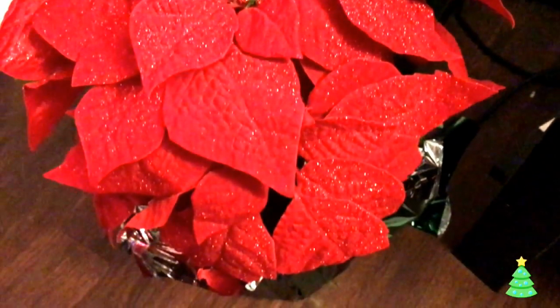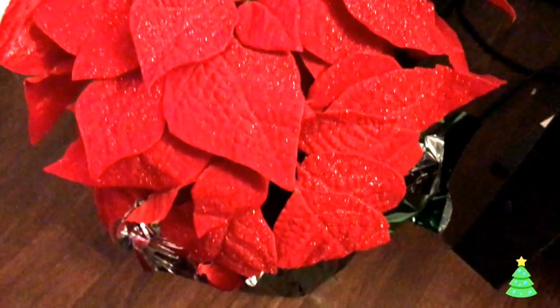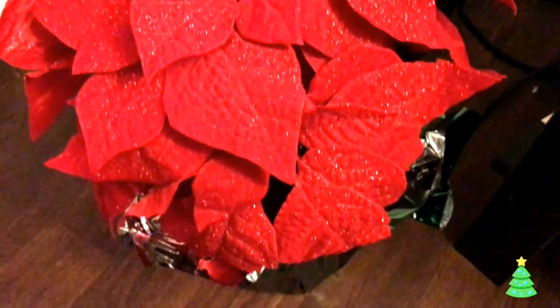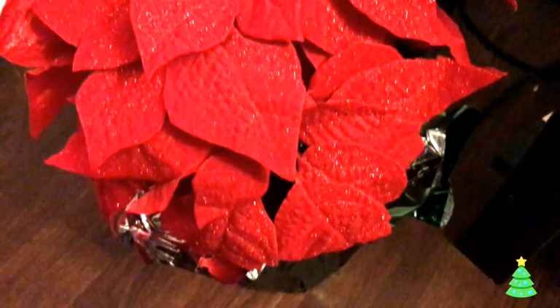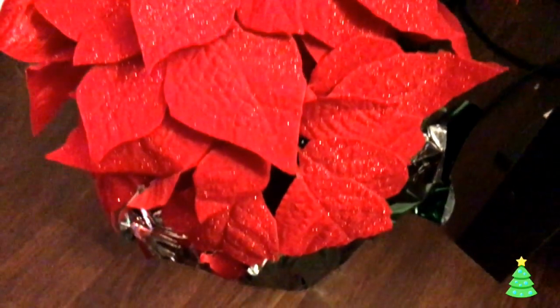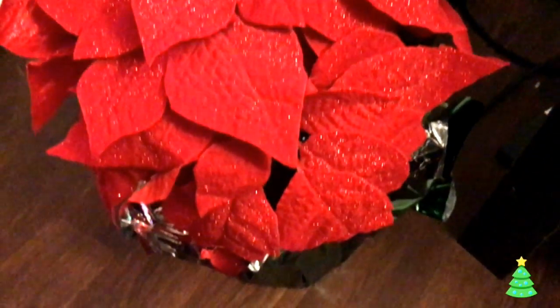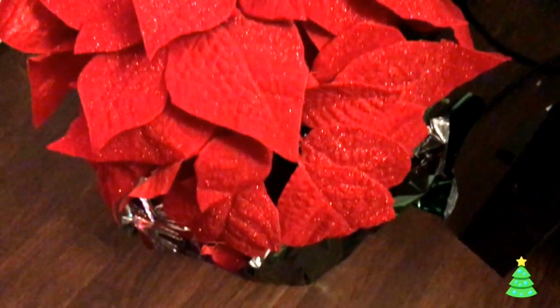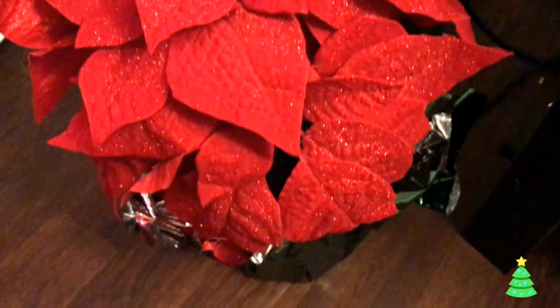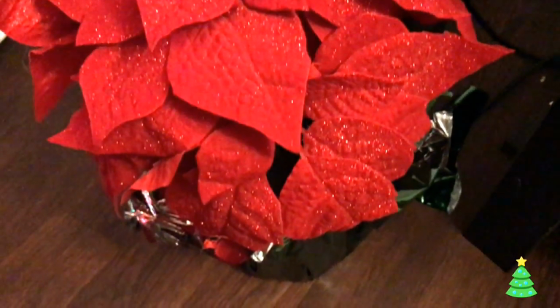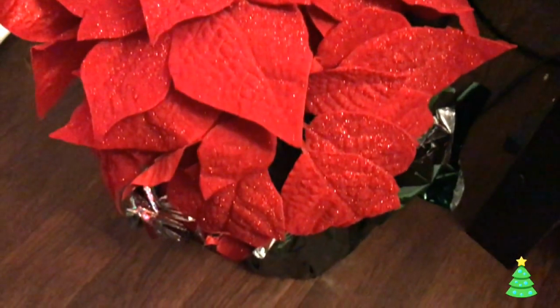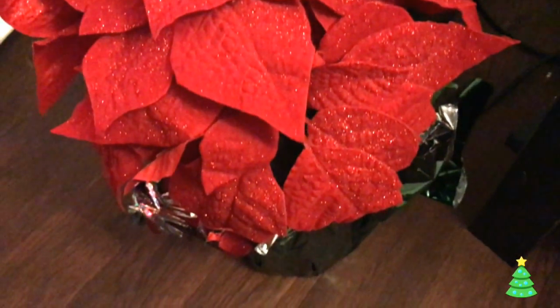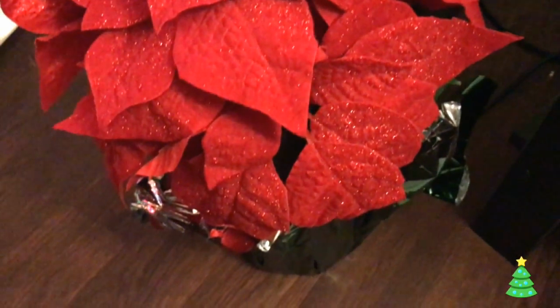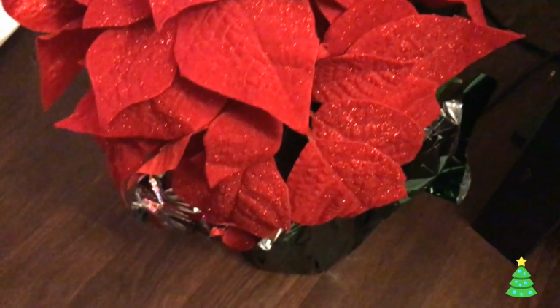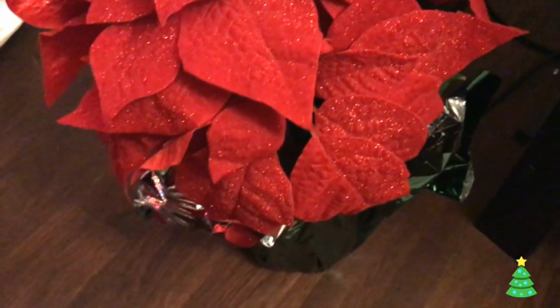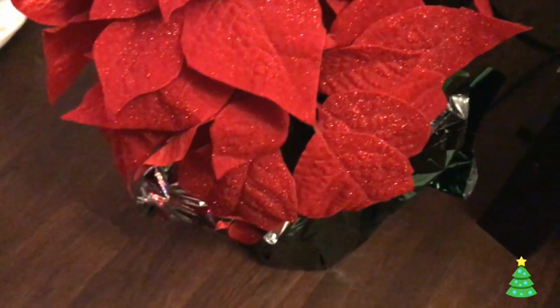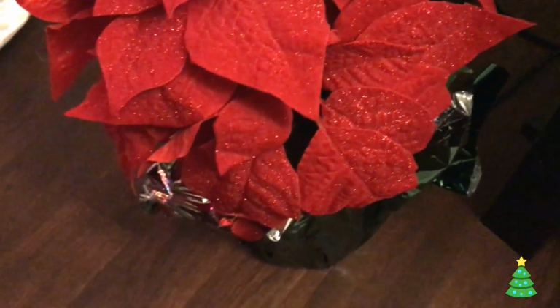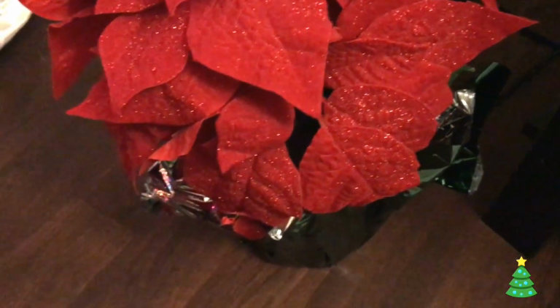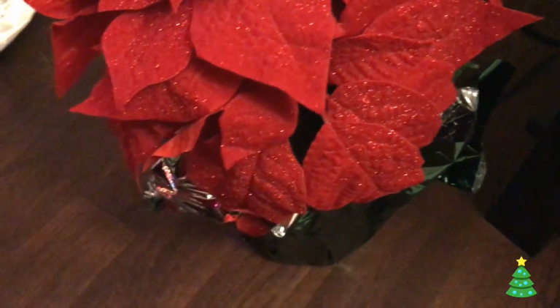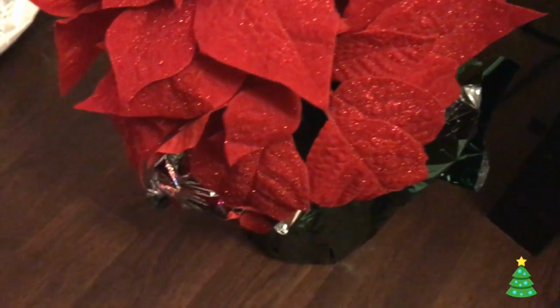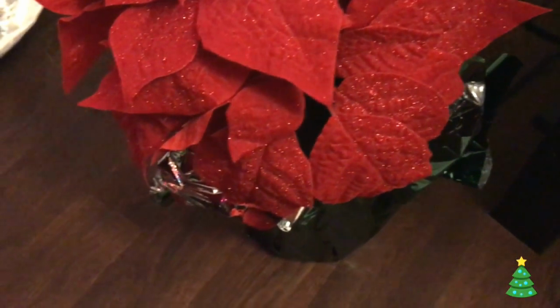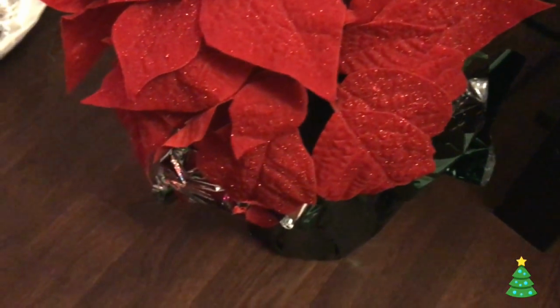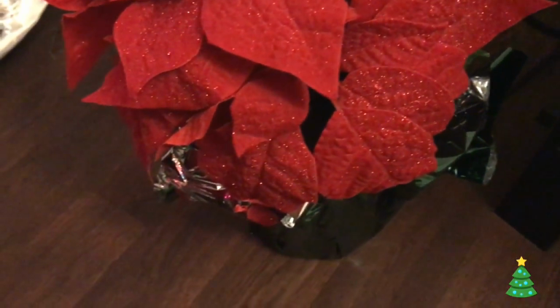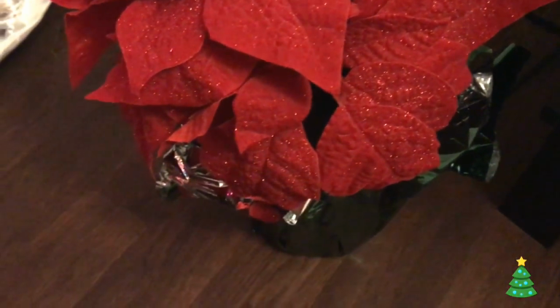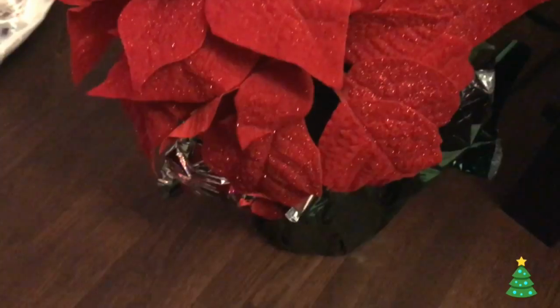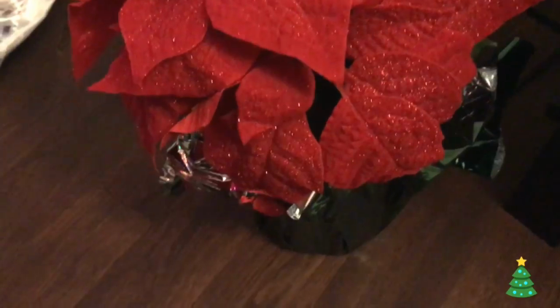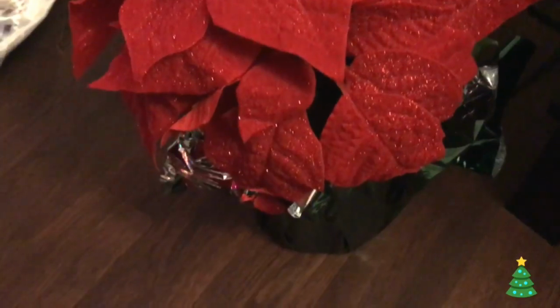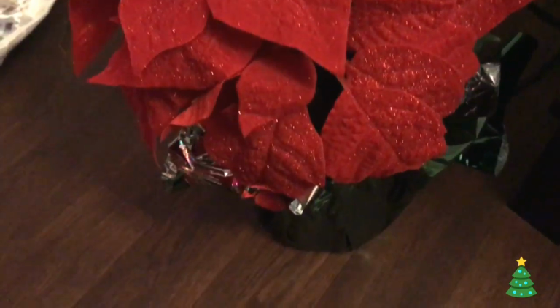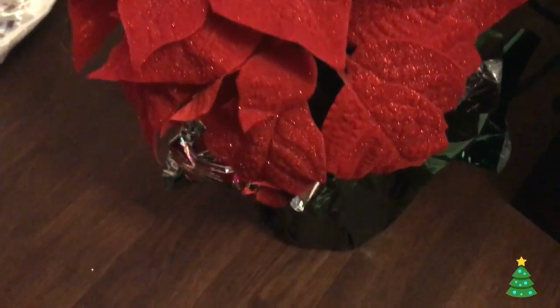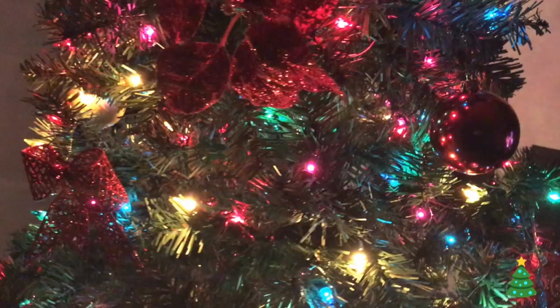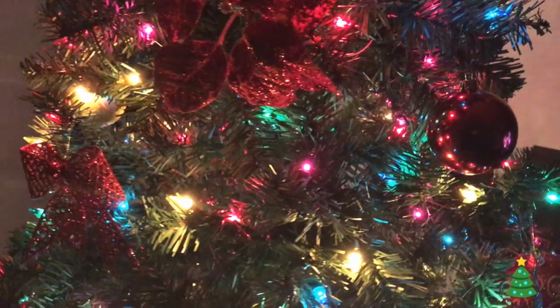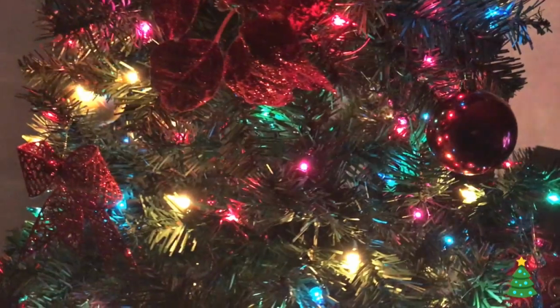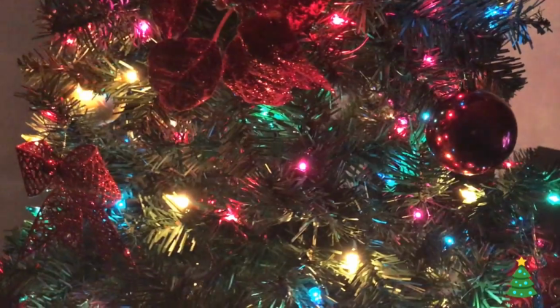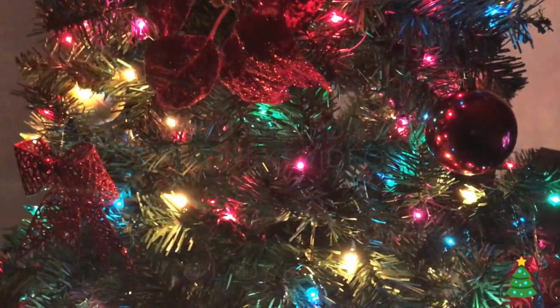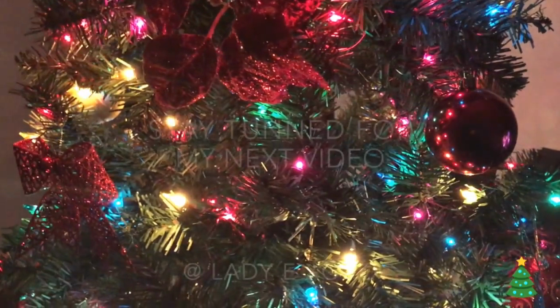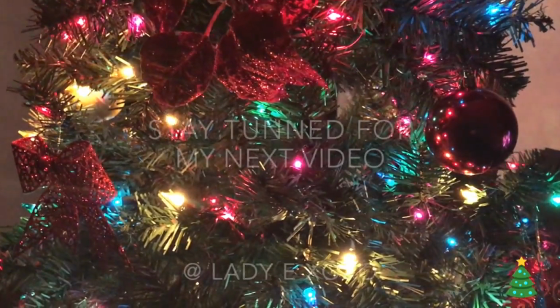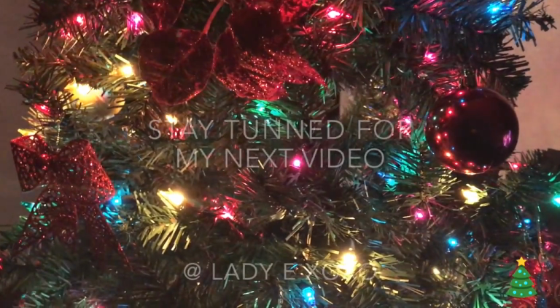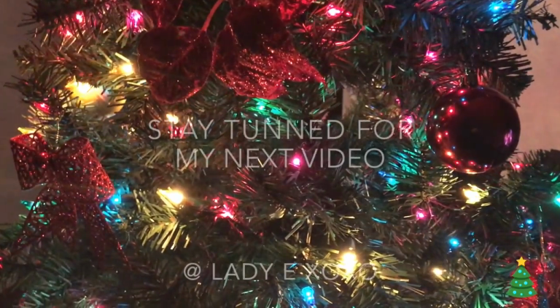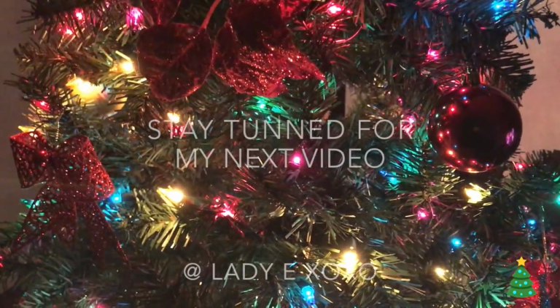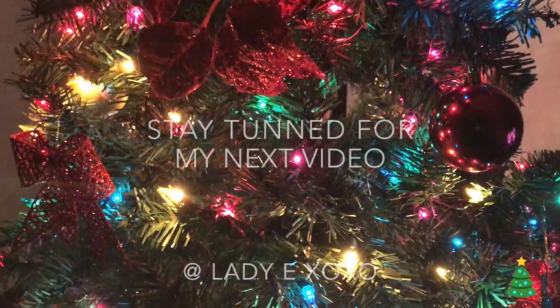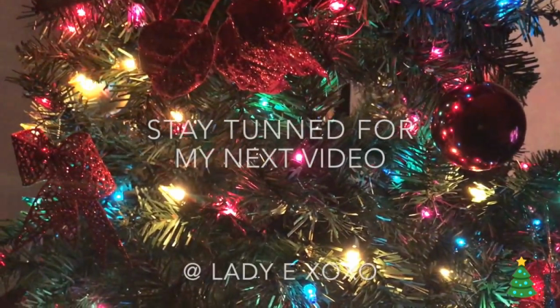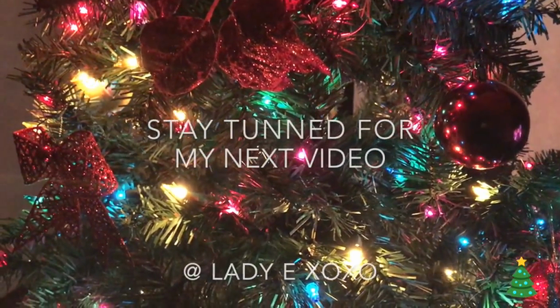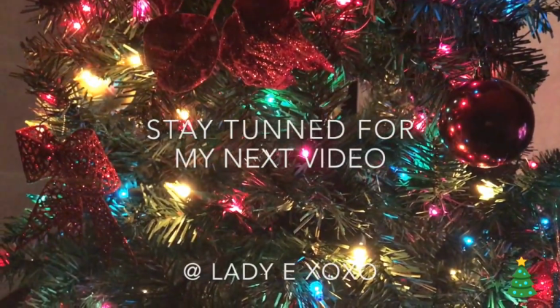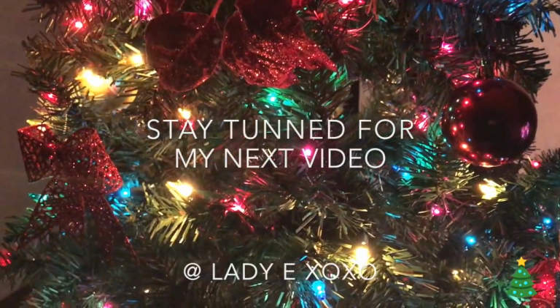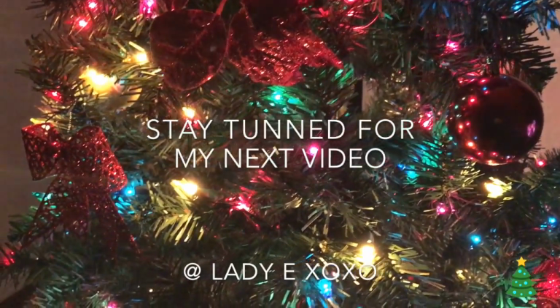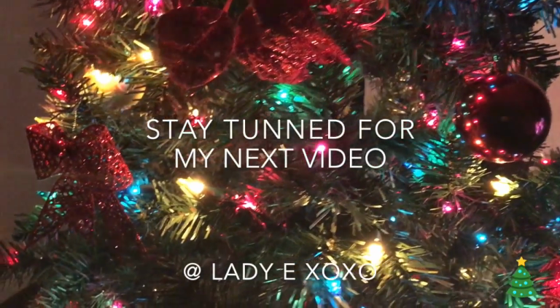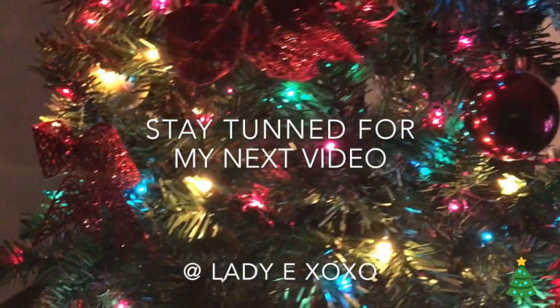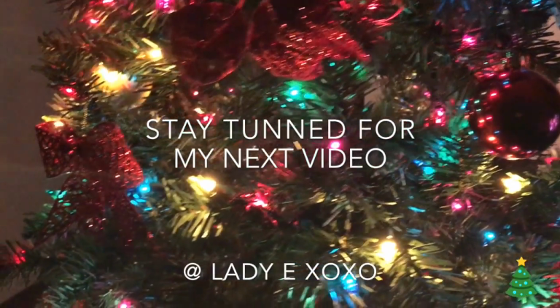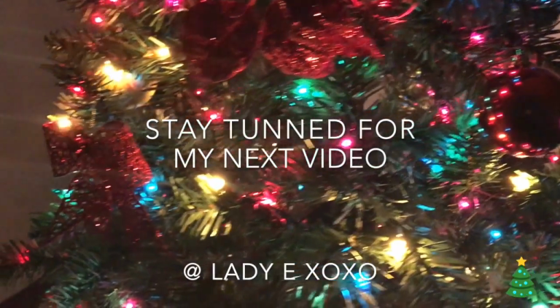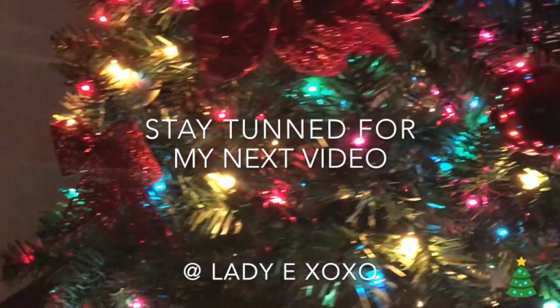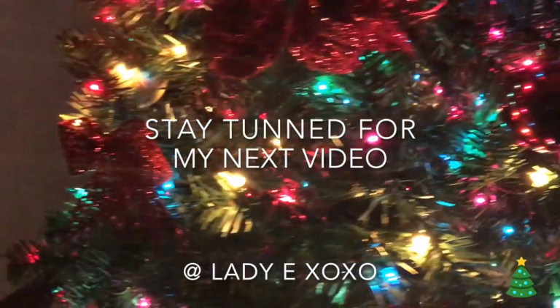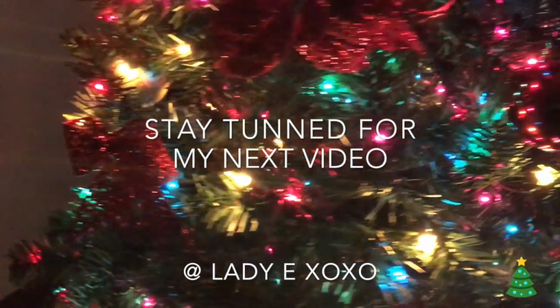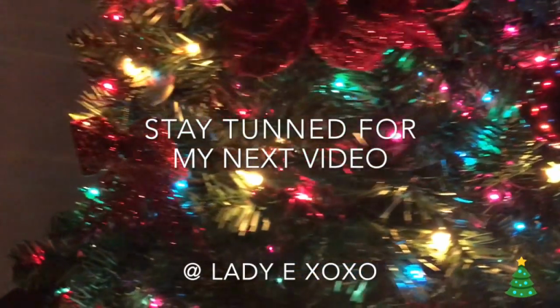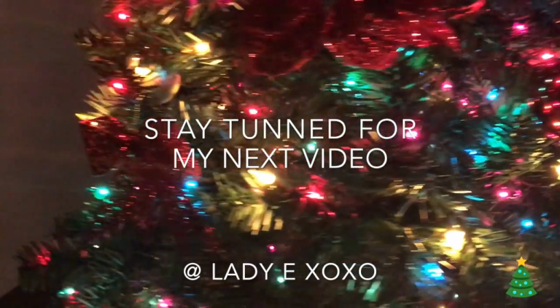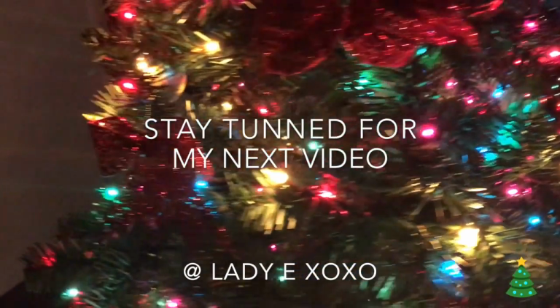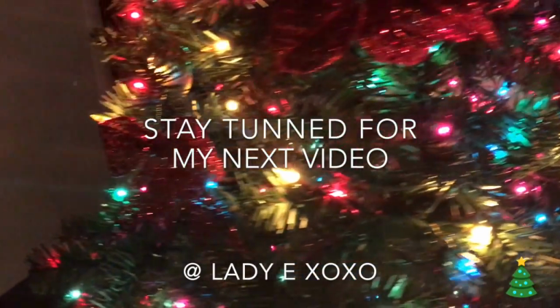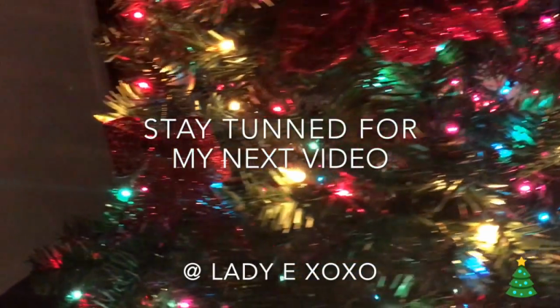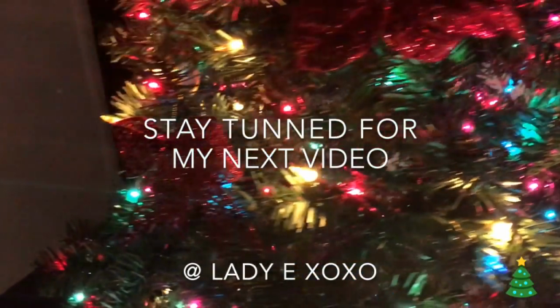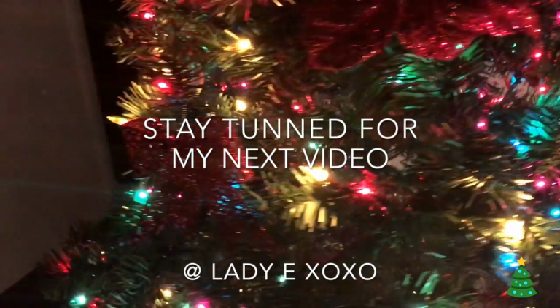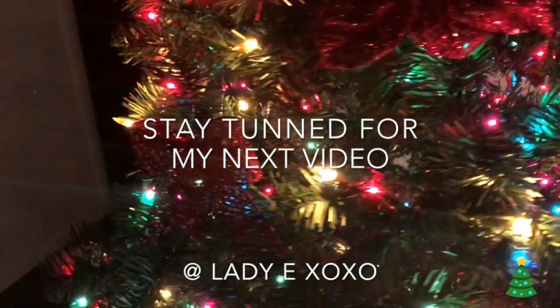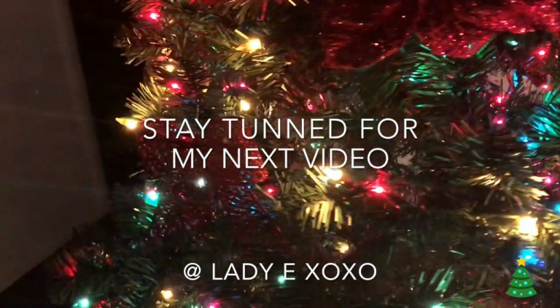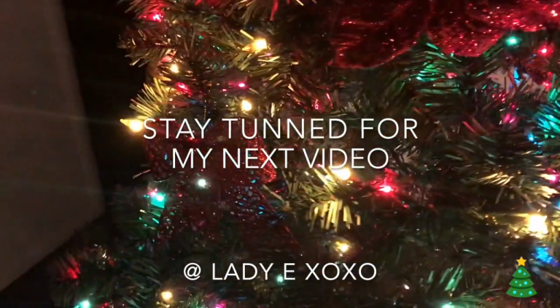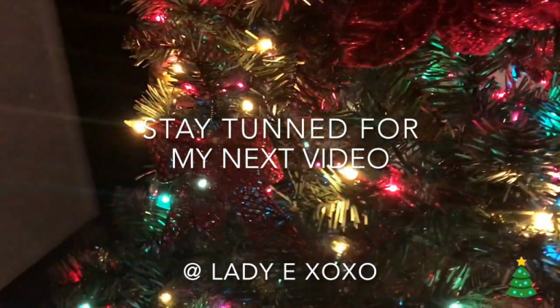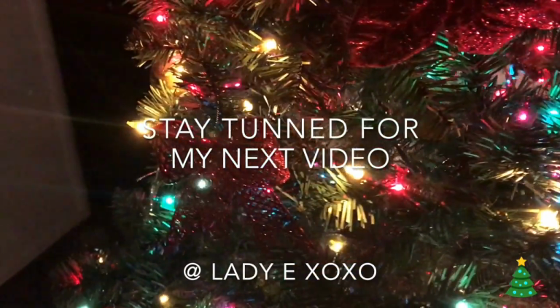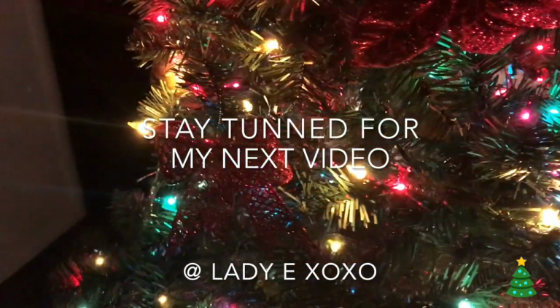Thank you guys for watching and stay tuned for tomorrow's video. Leave a comment as well of what you want to see next in my videos. Bye guys, love you!